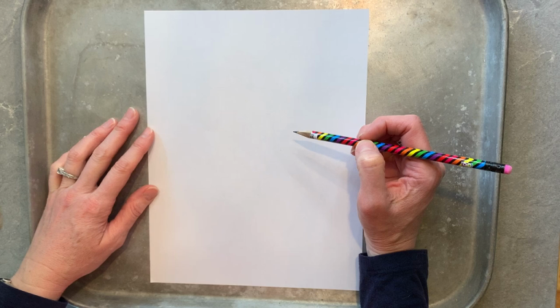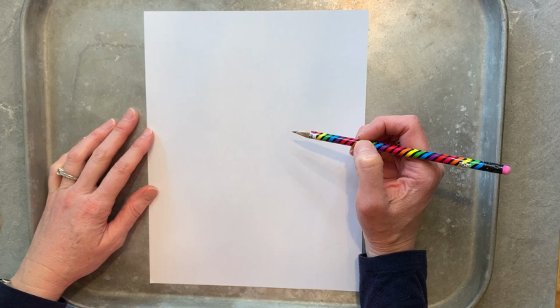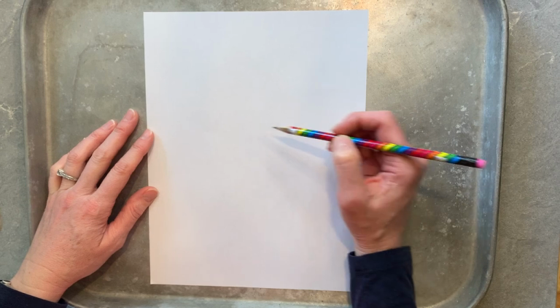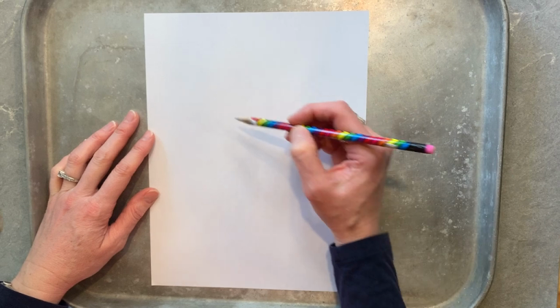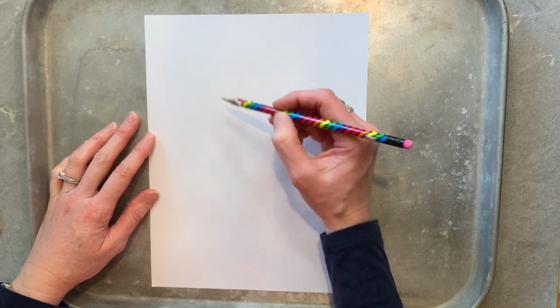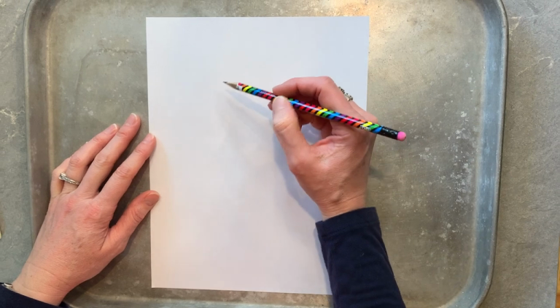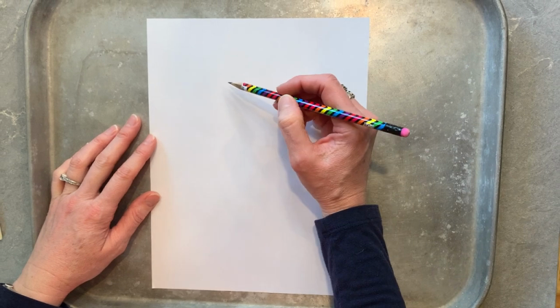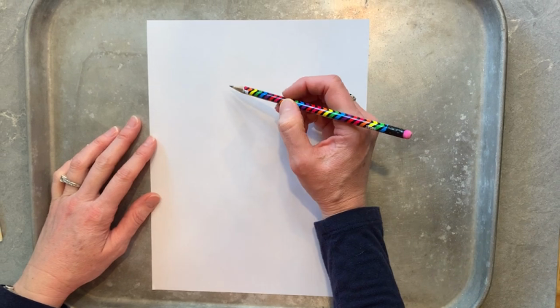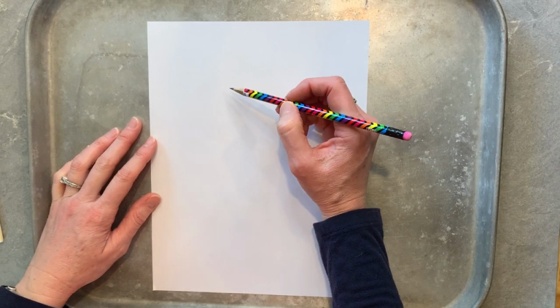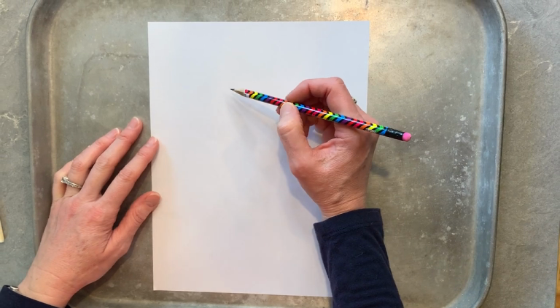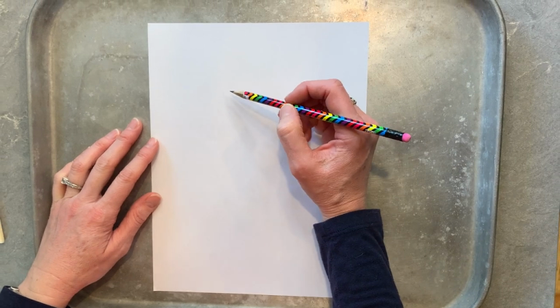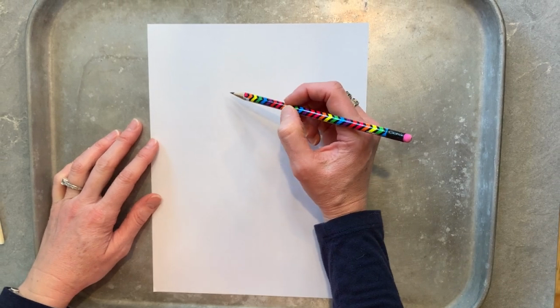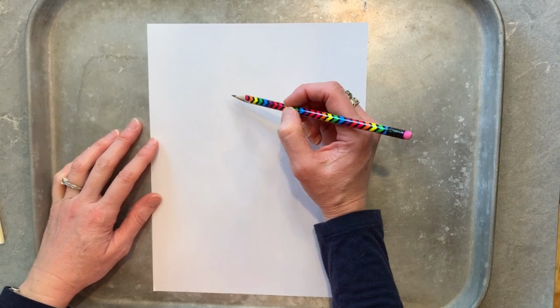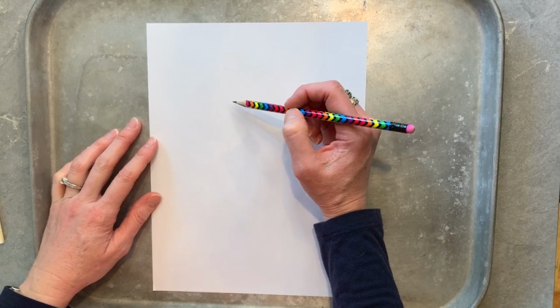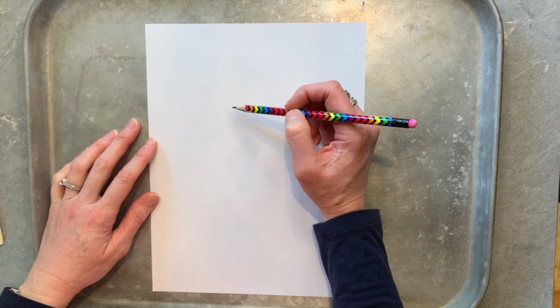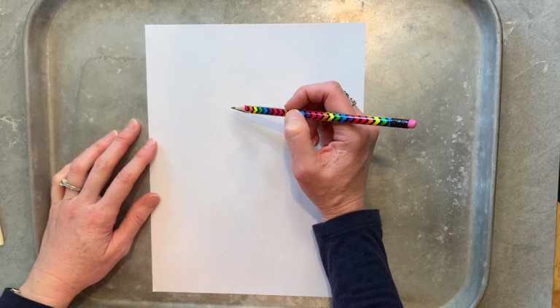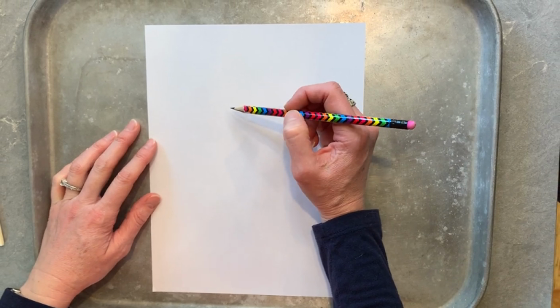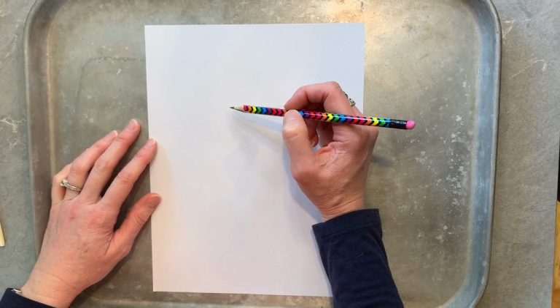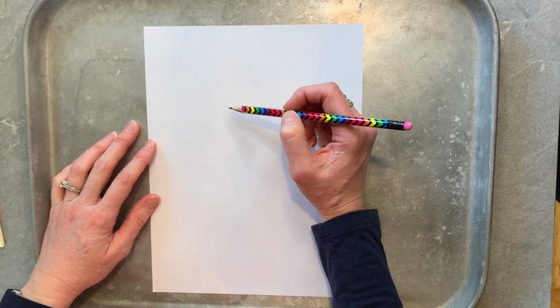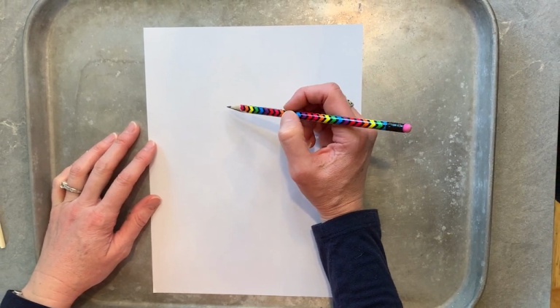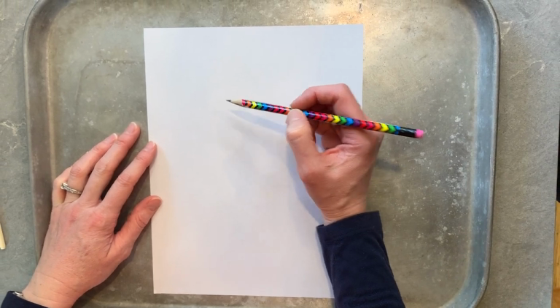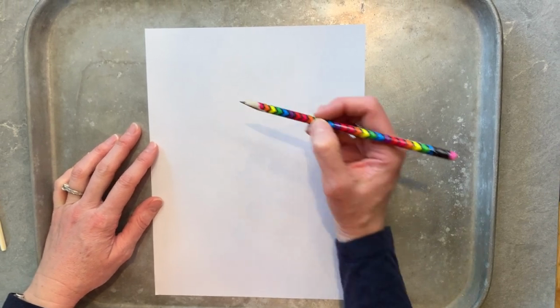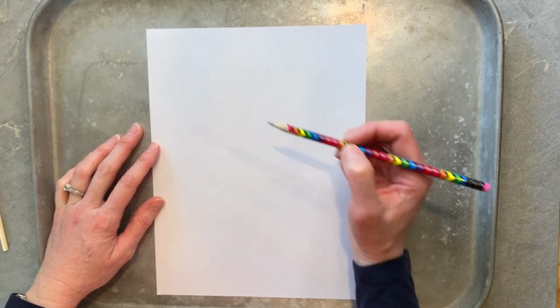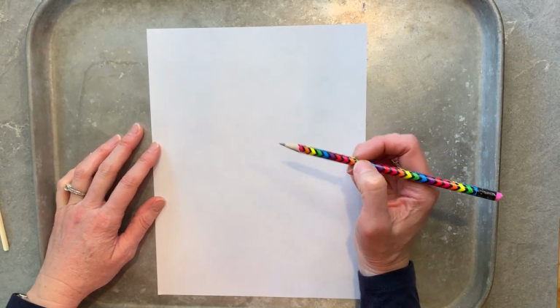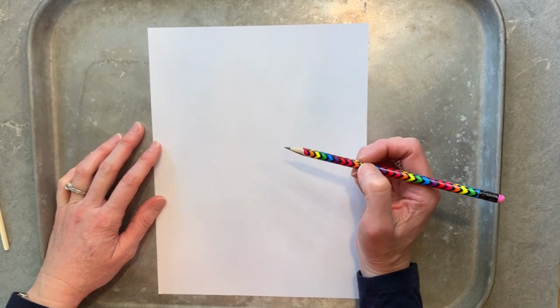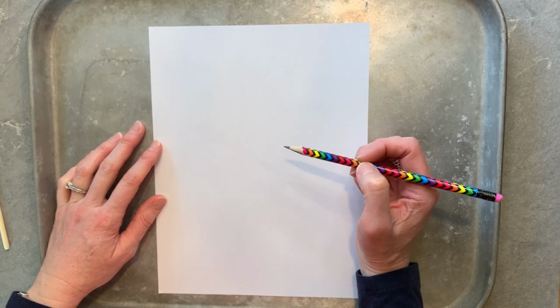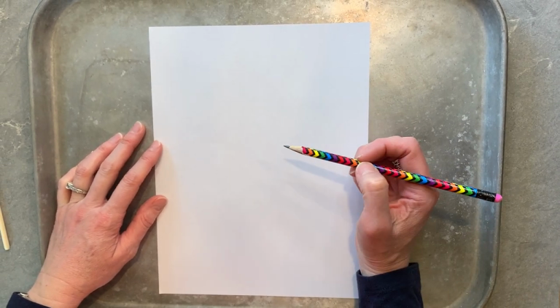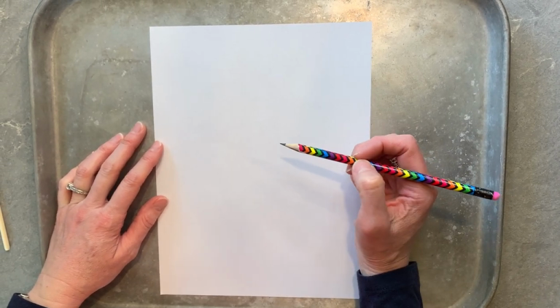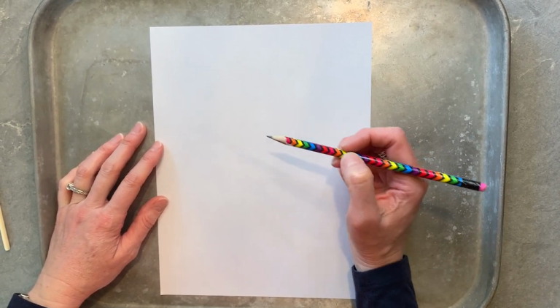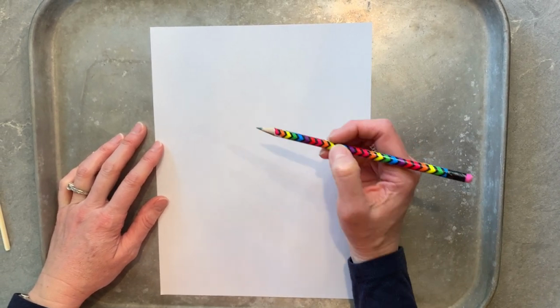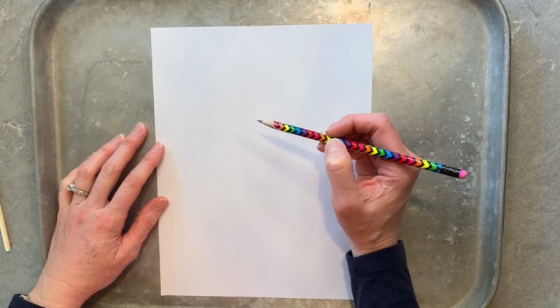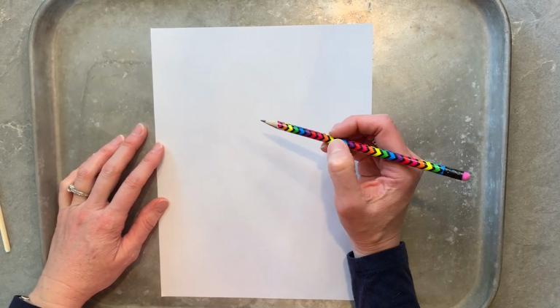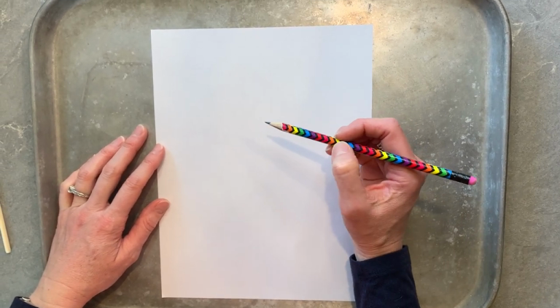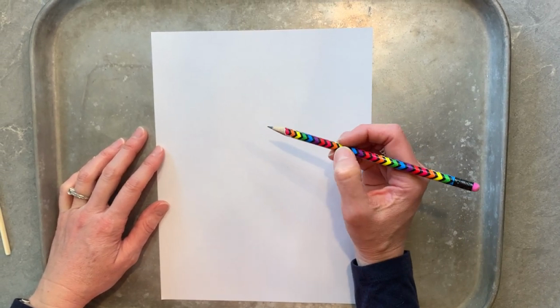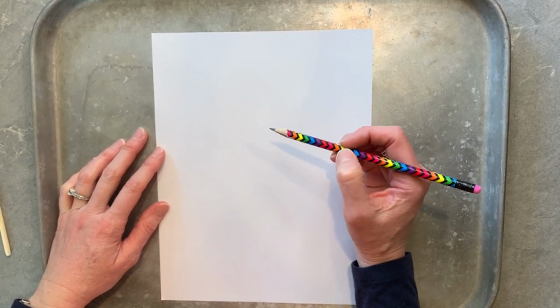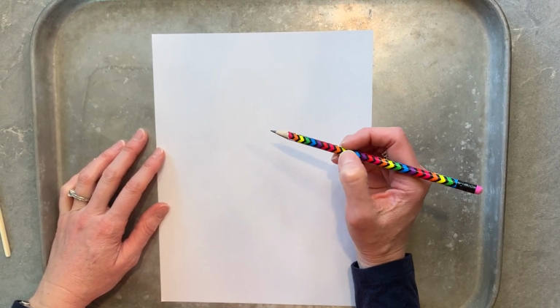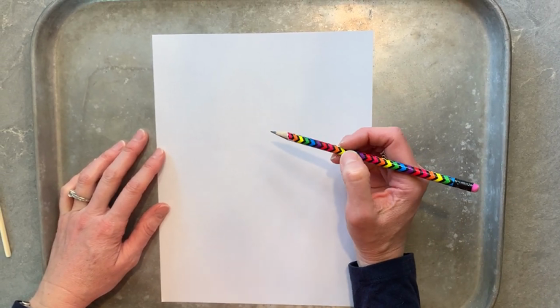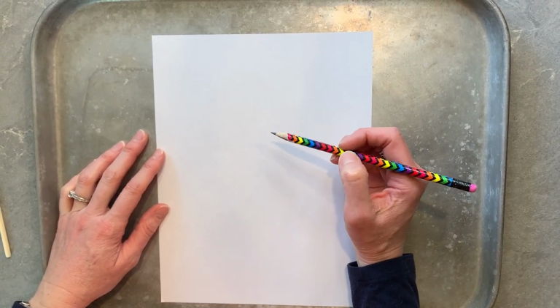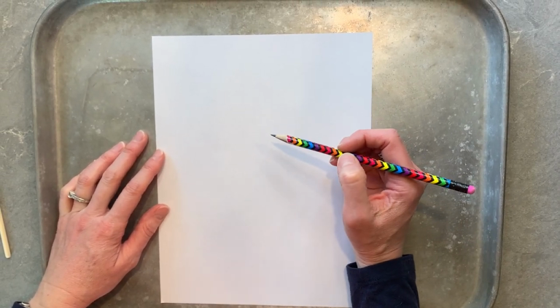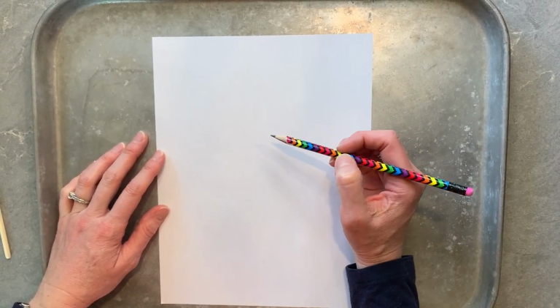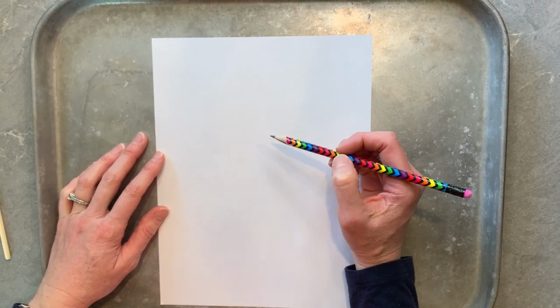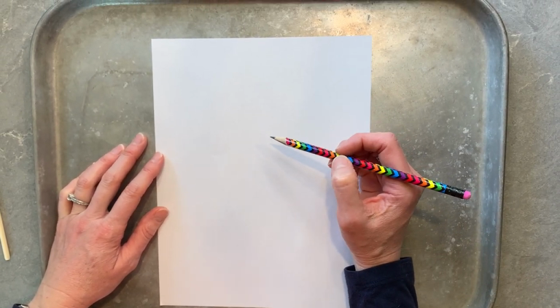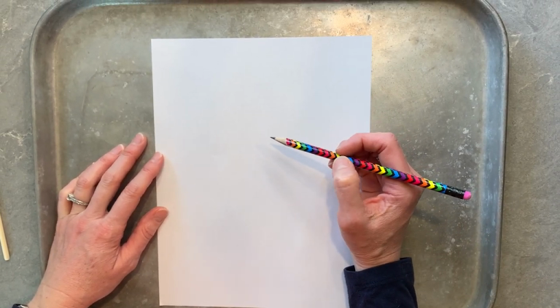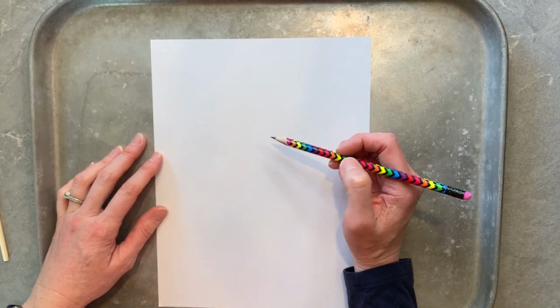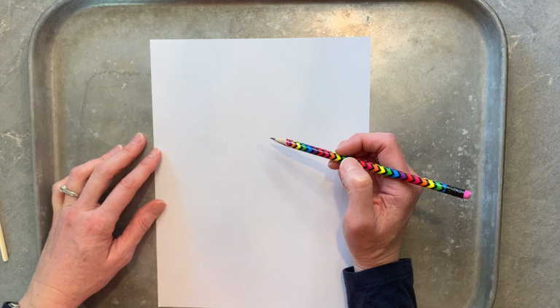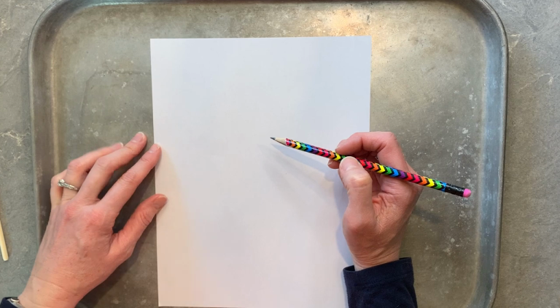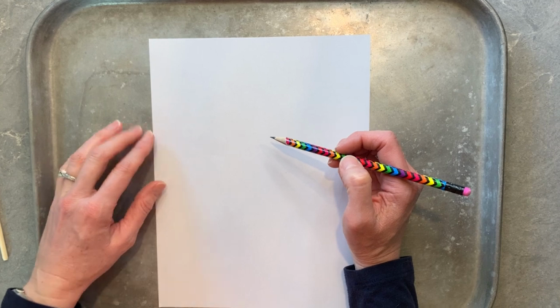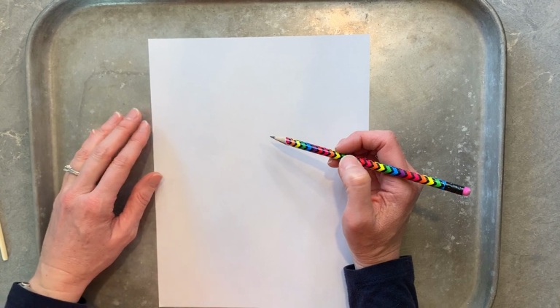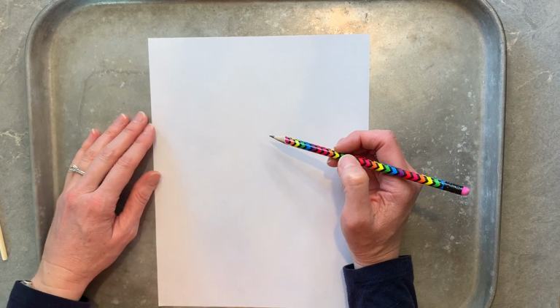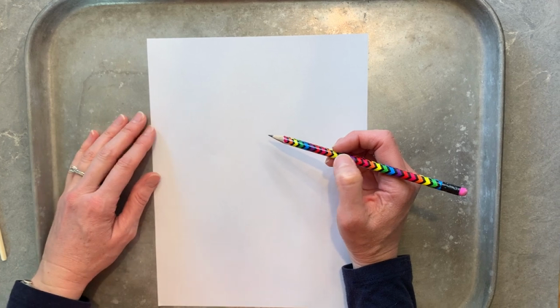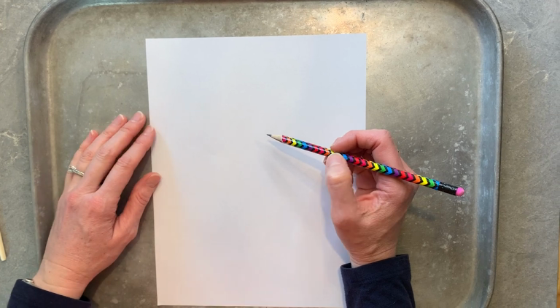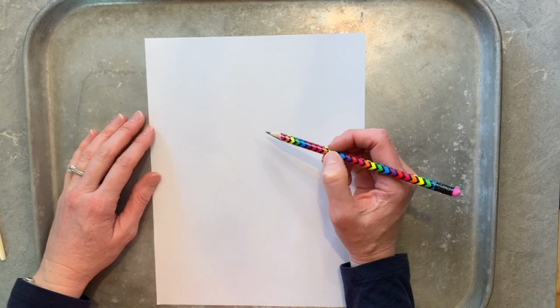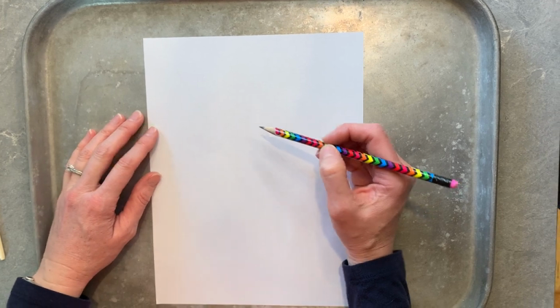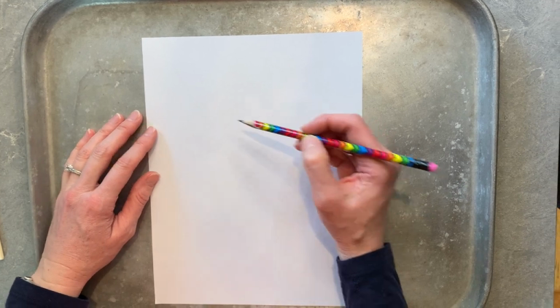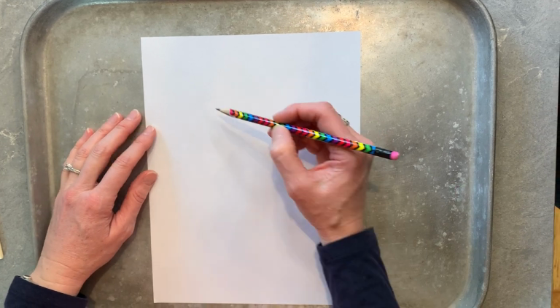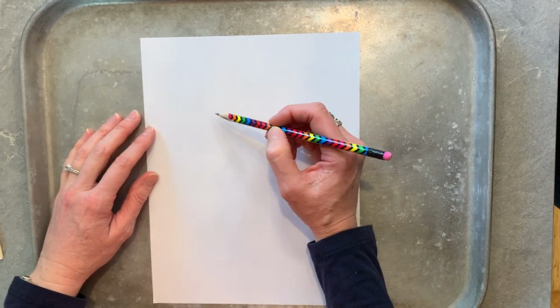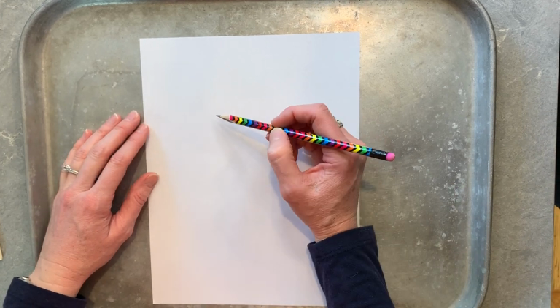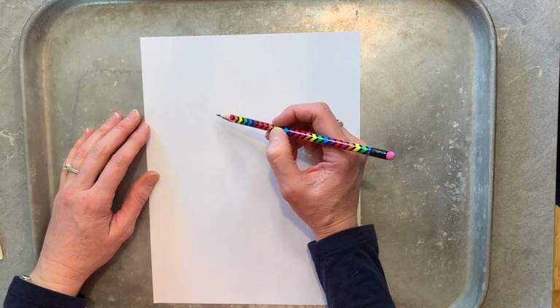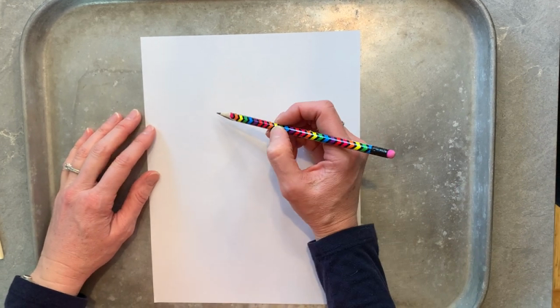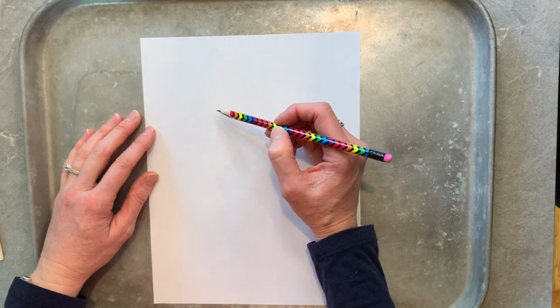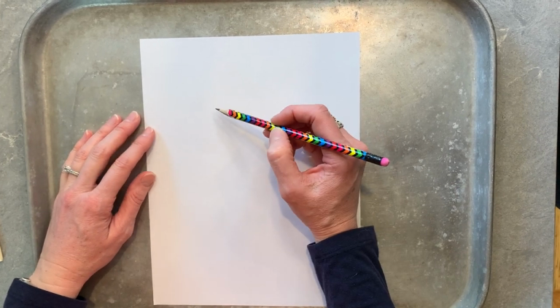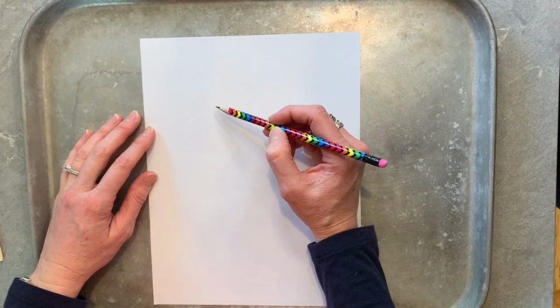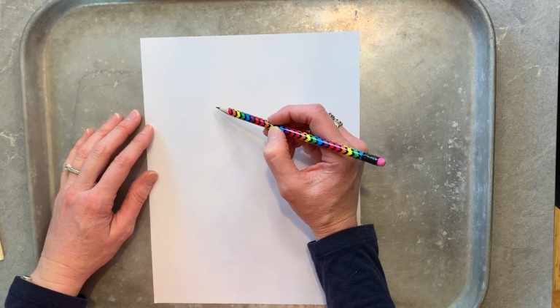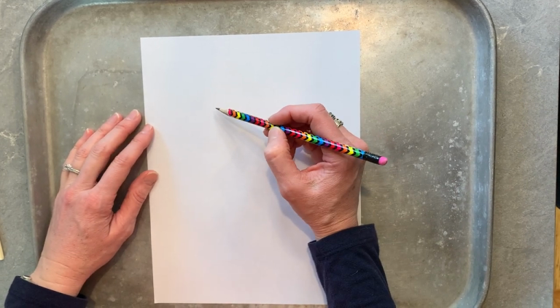Hey everybody! Today we're going to do some scratch art drawing a tulip.